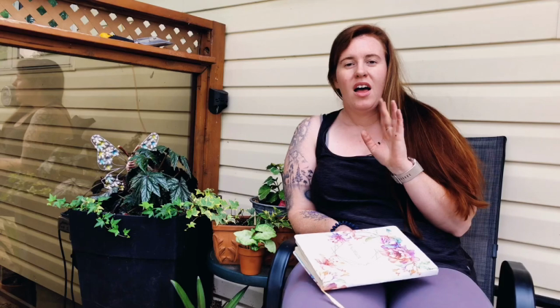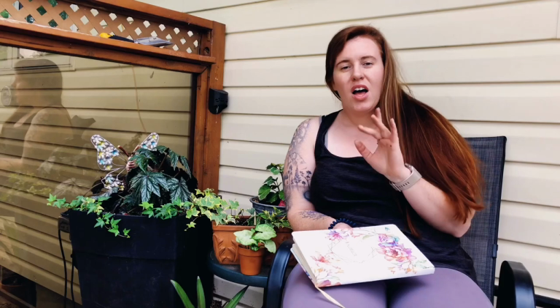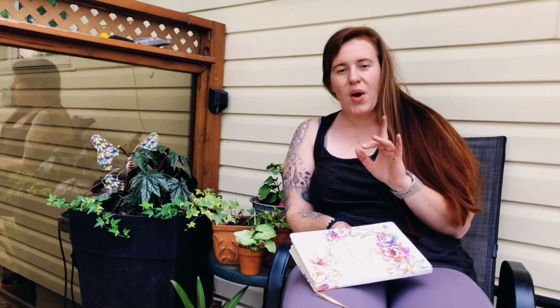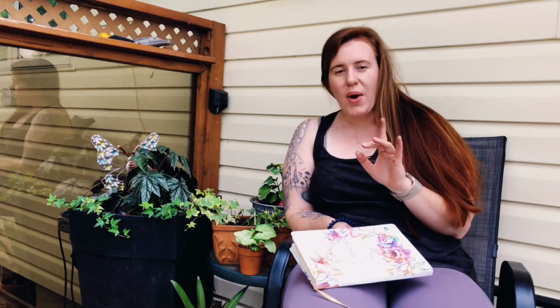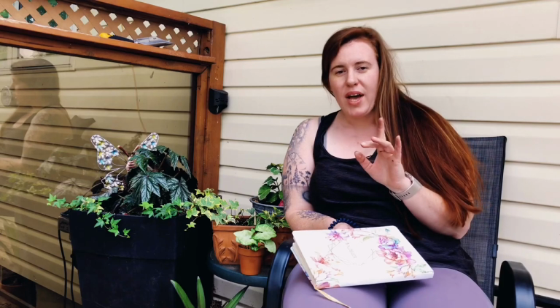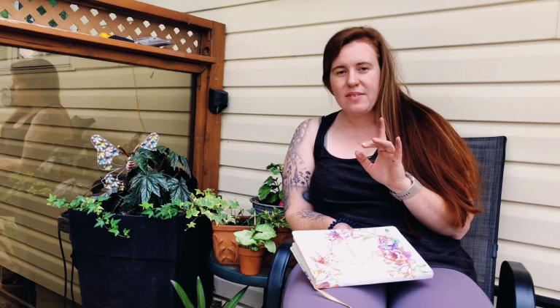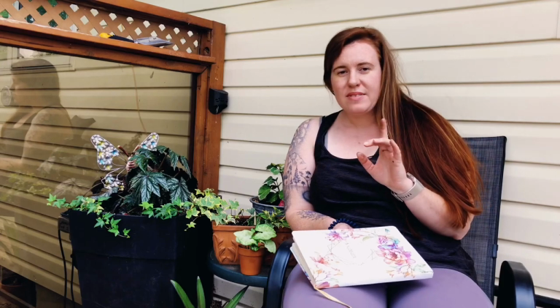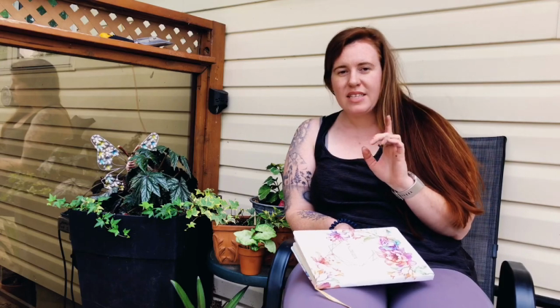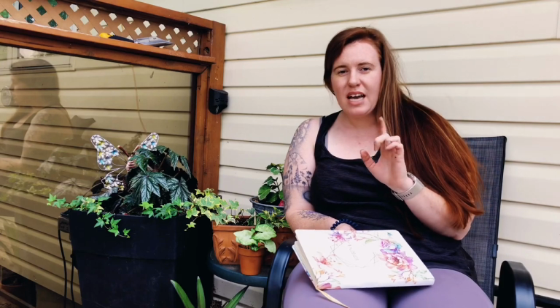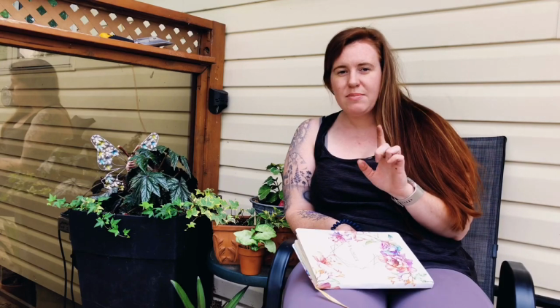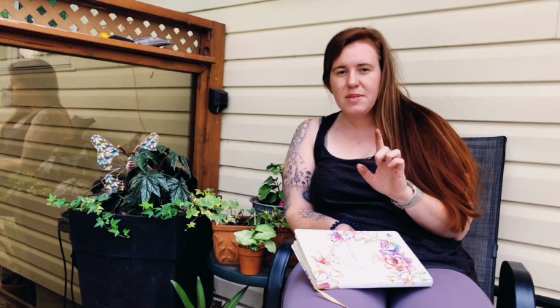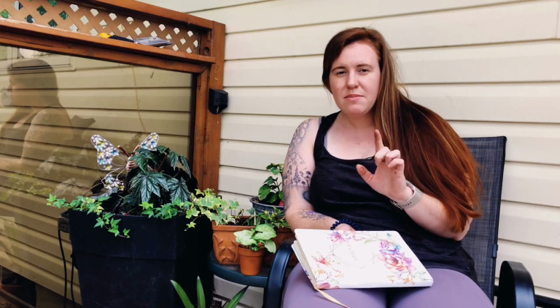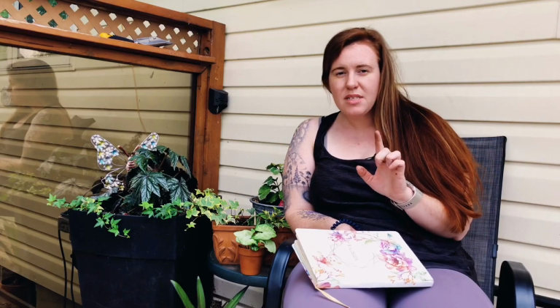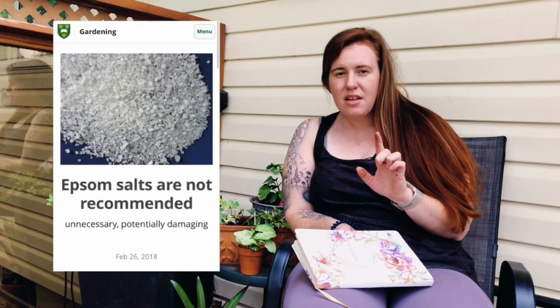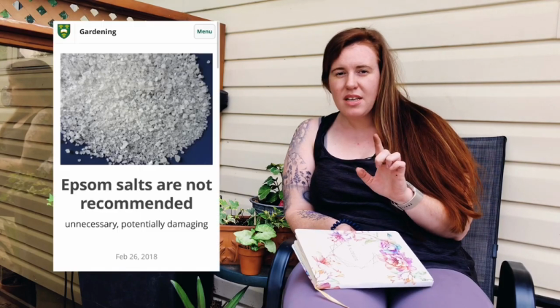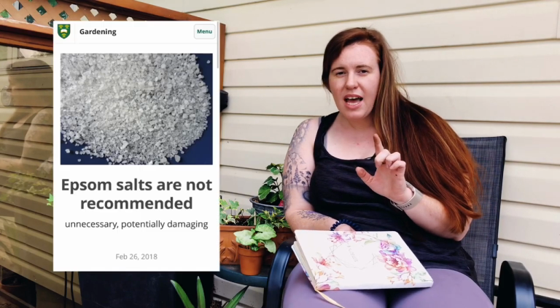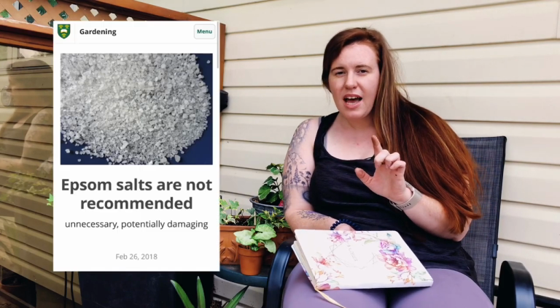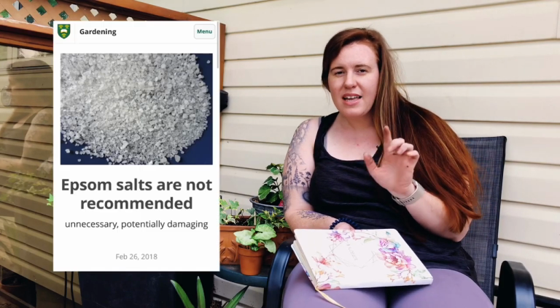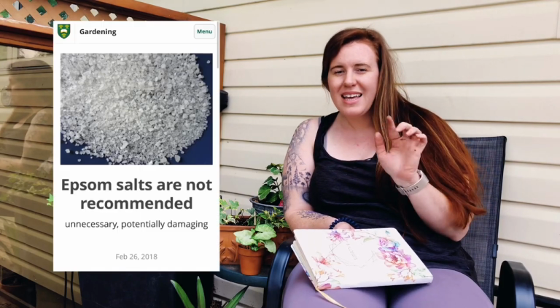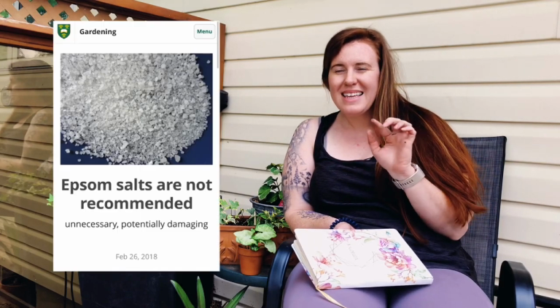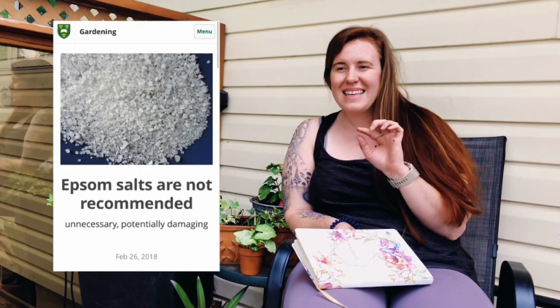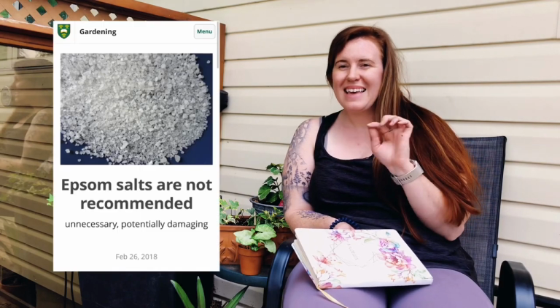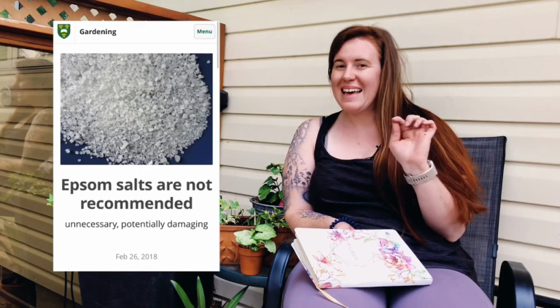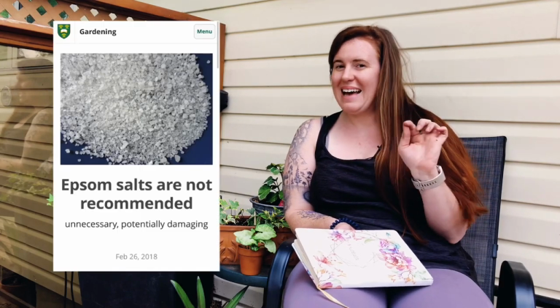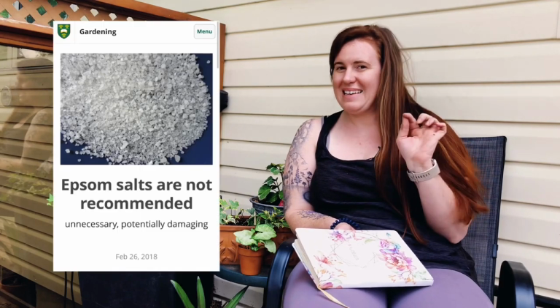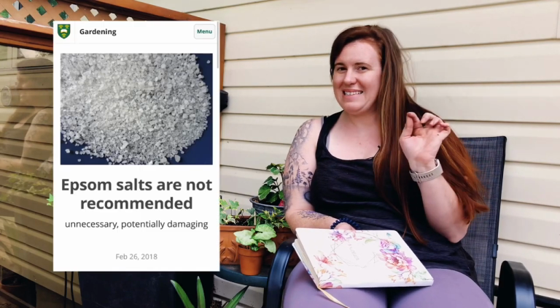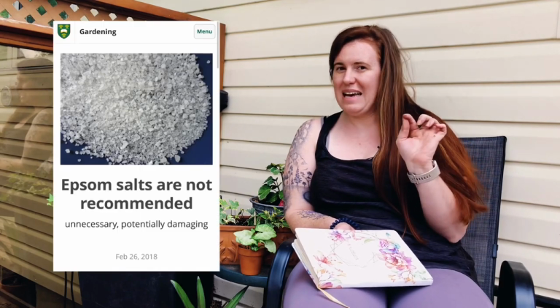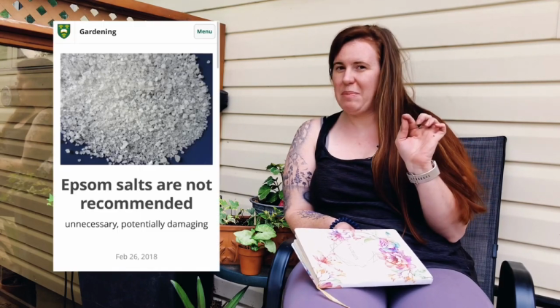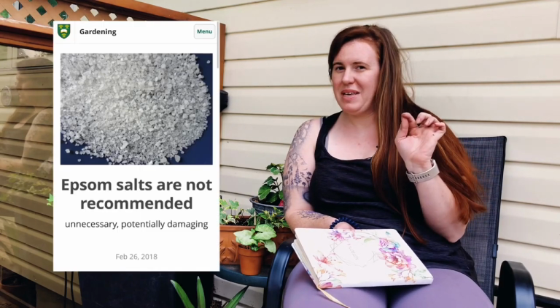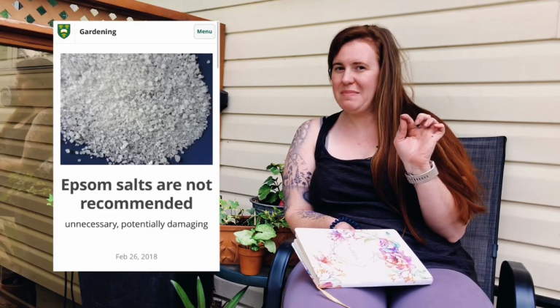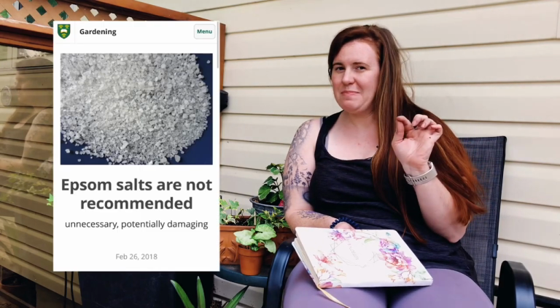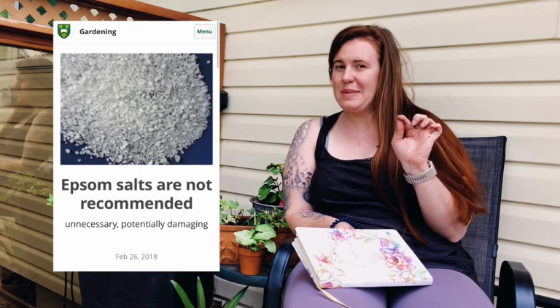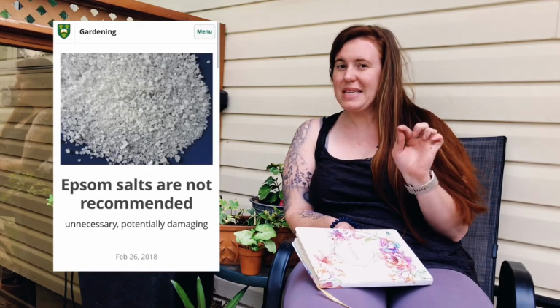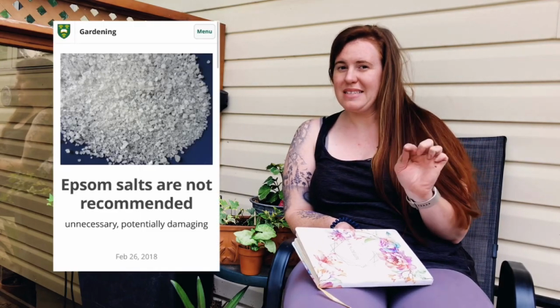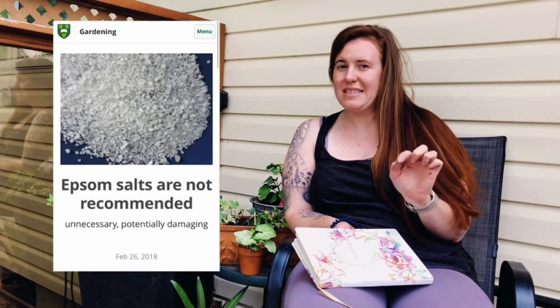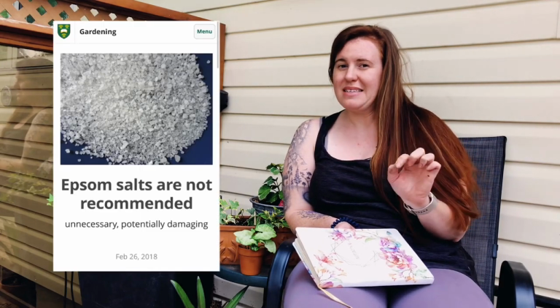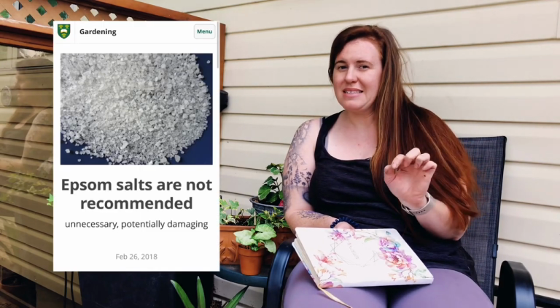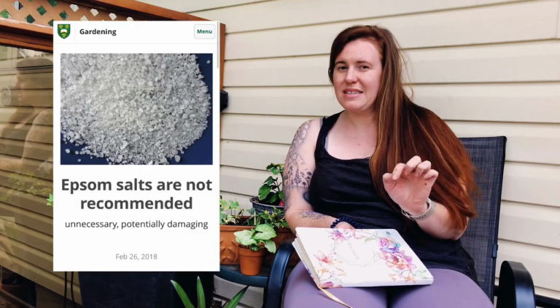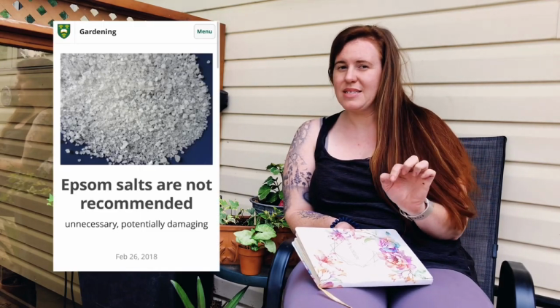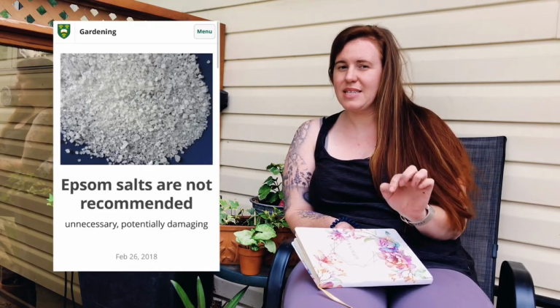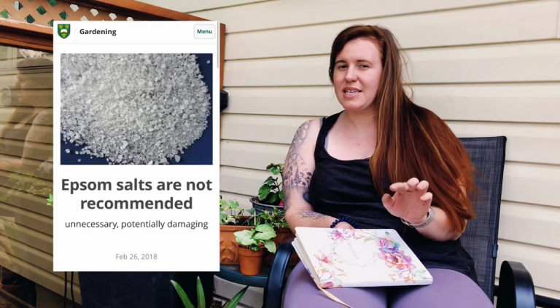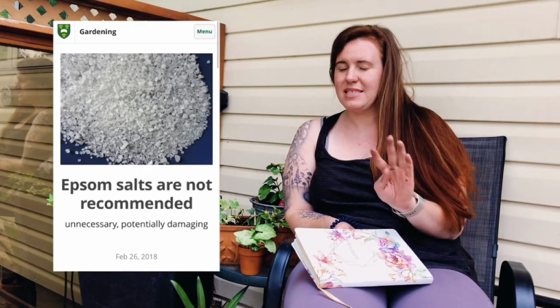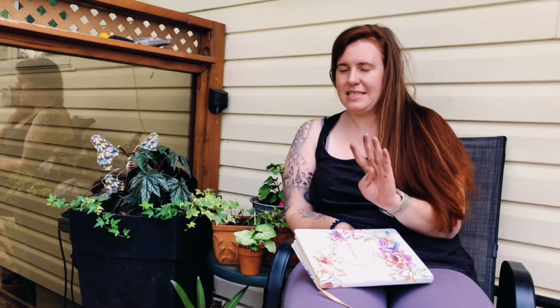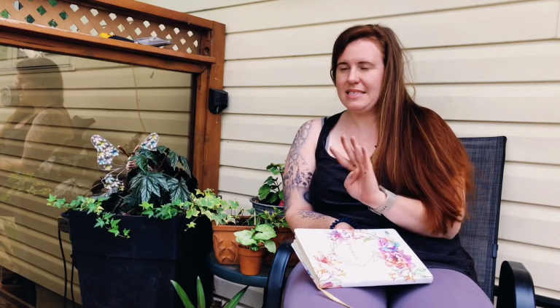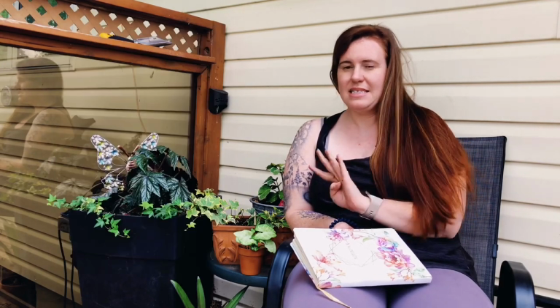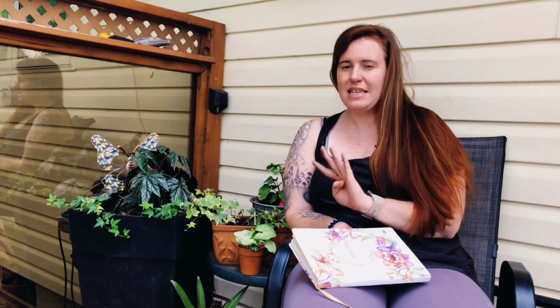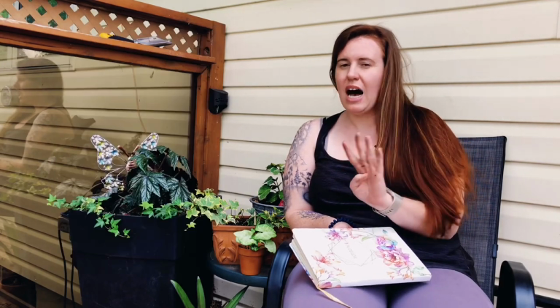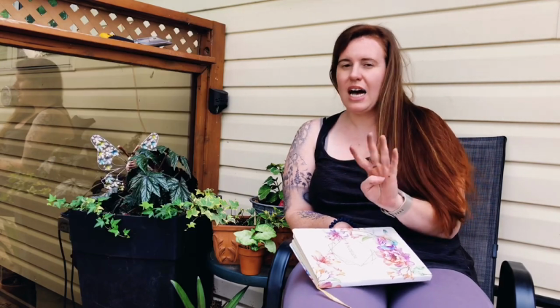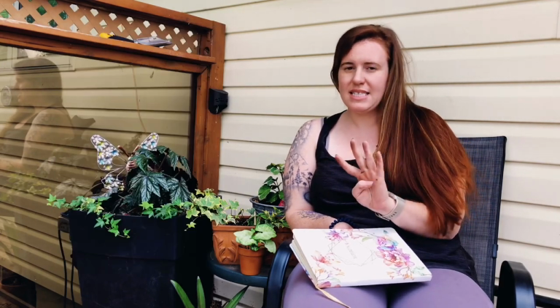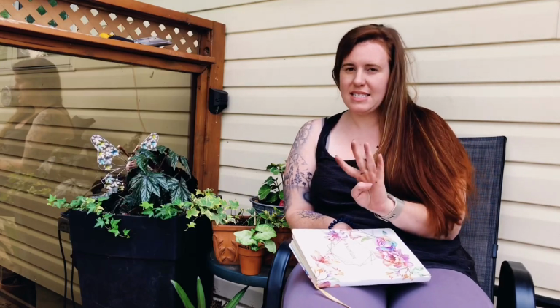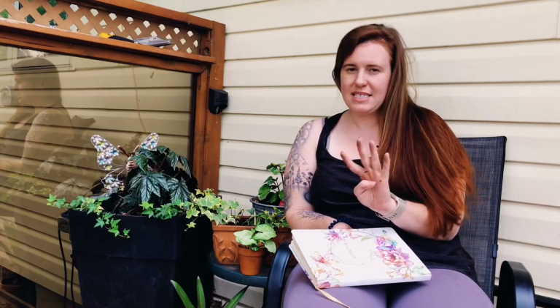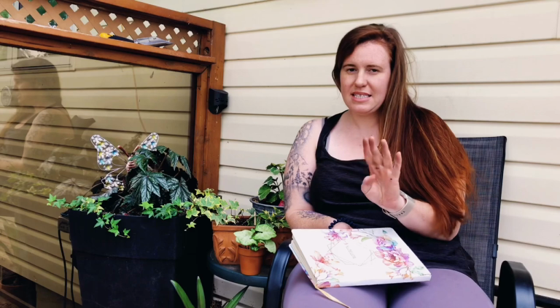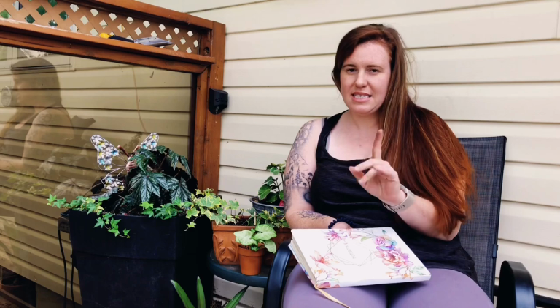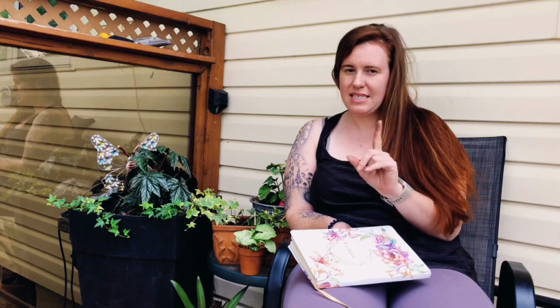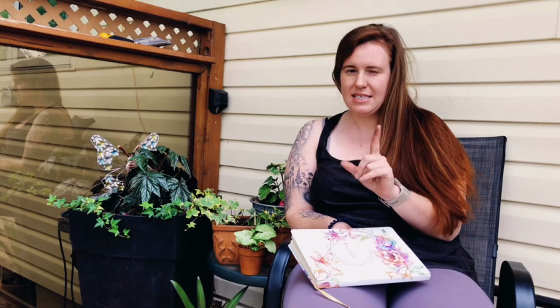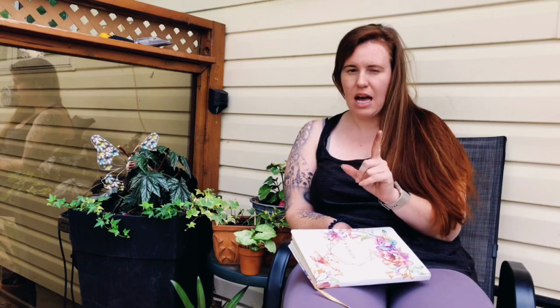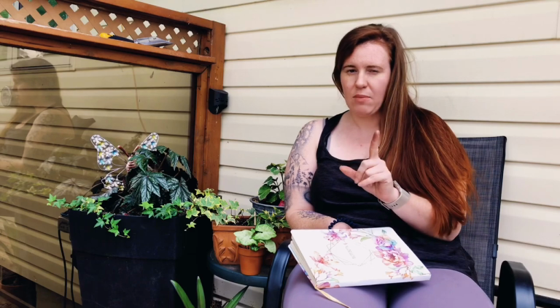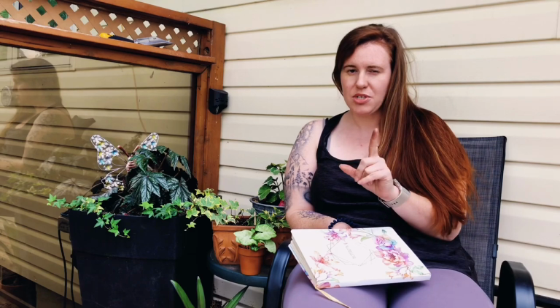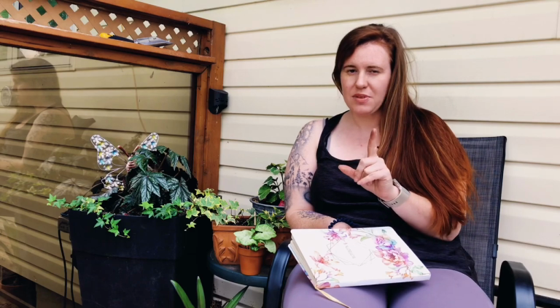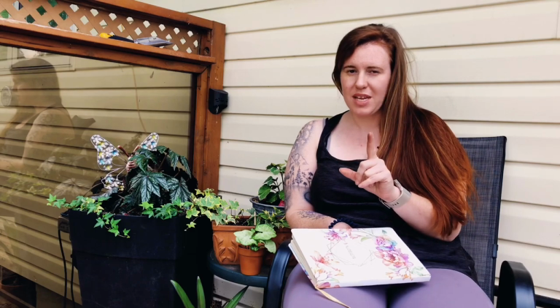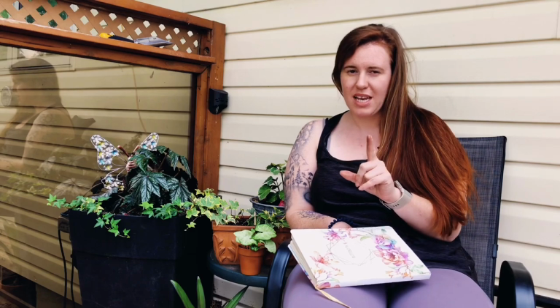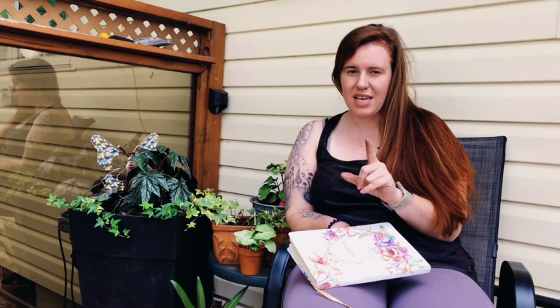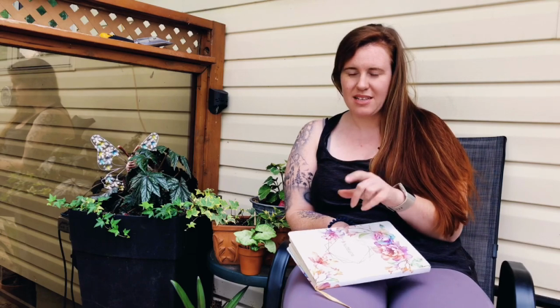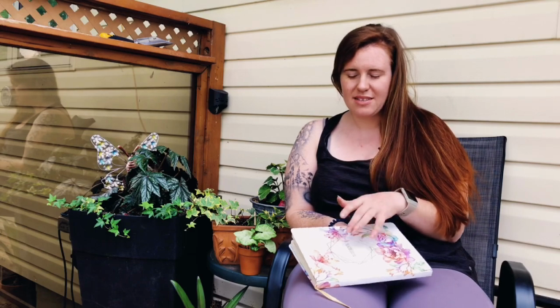The Epsom salt hack — you gotta stop it, please. Seriously, it's not what you think it is.